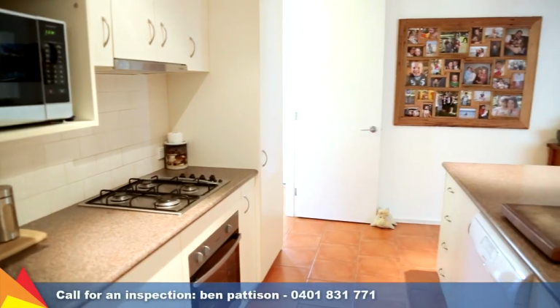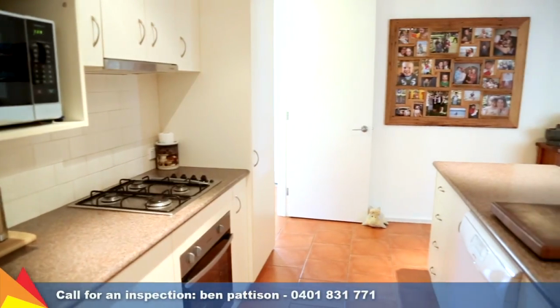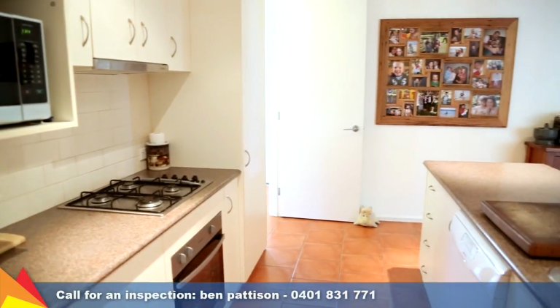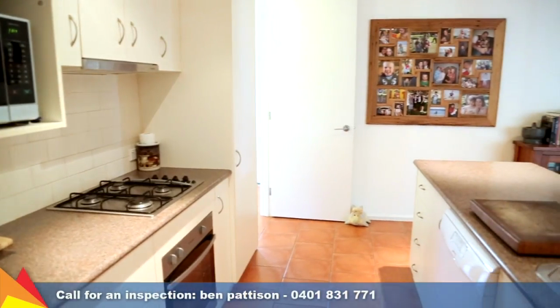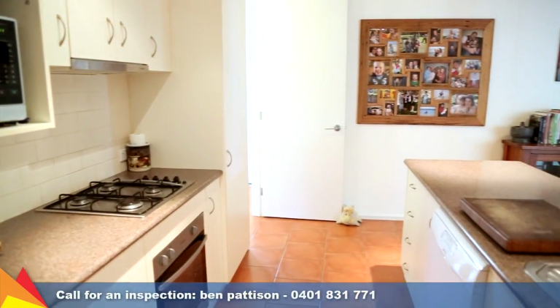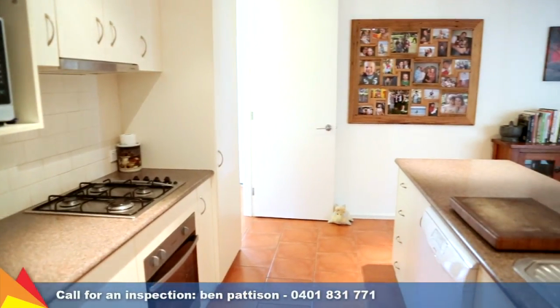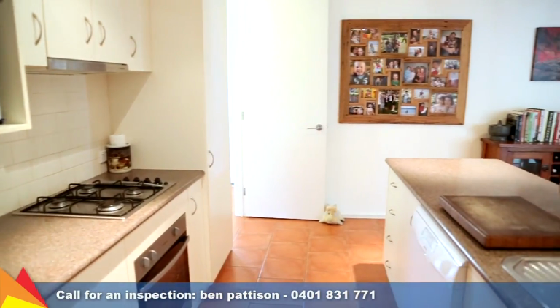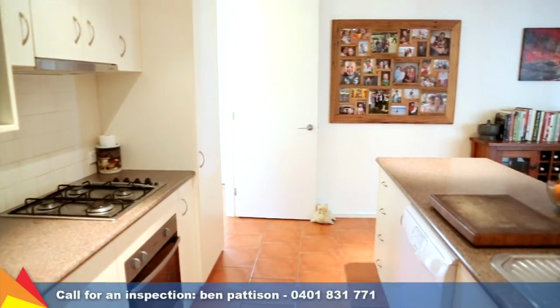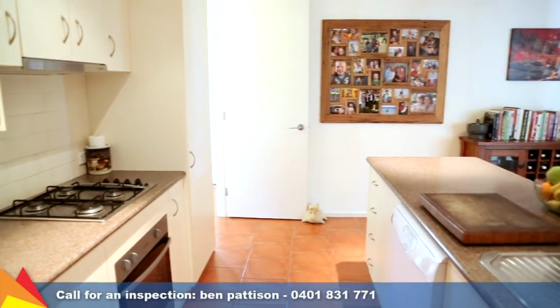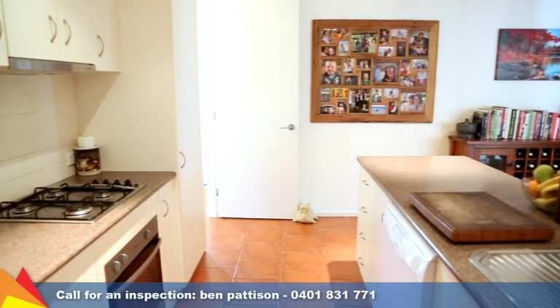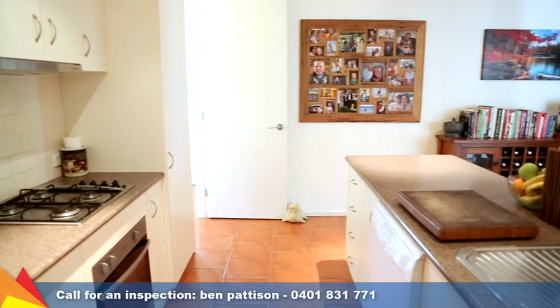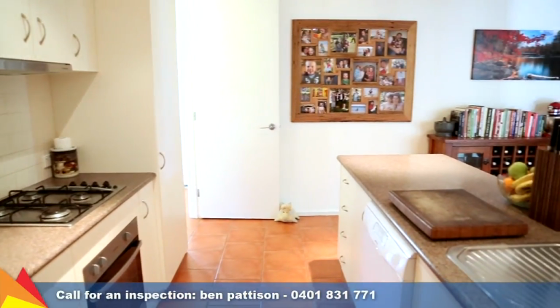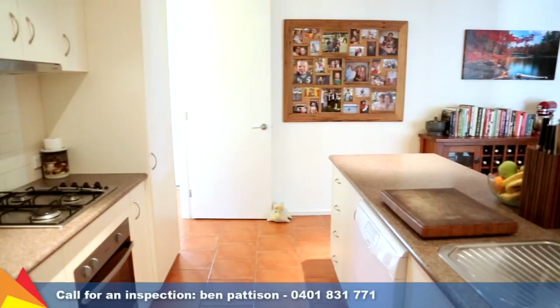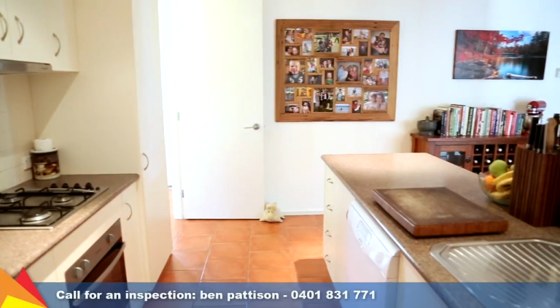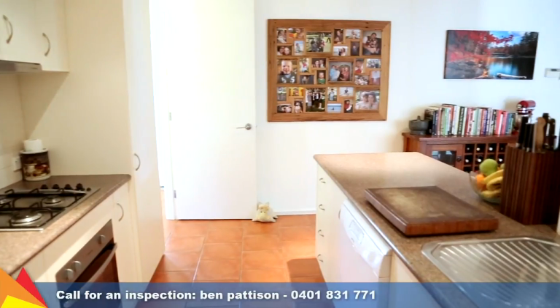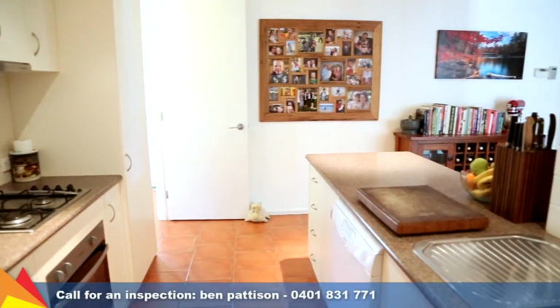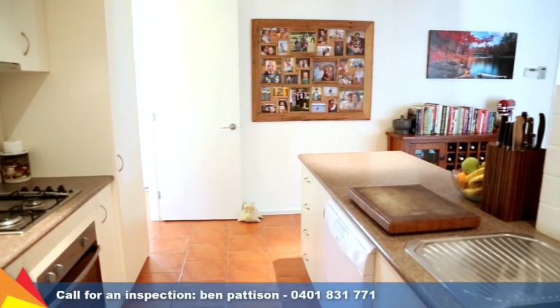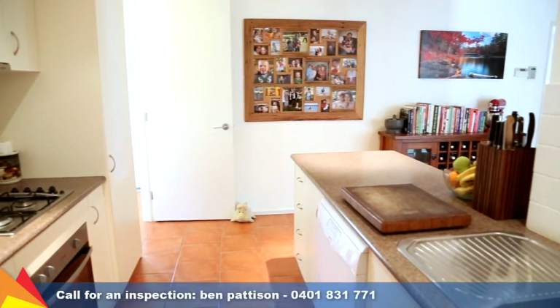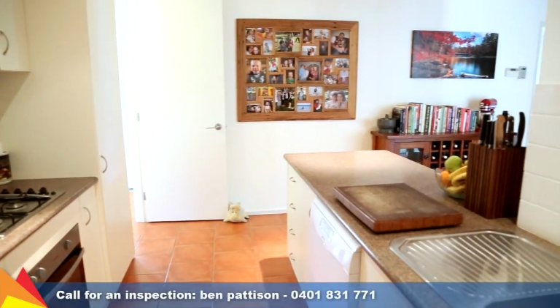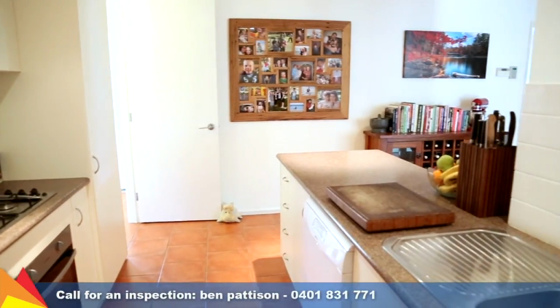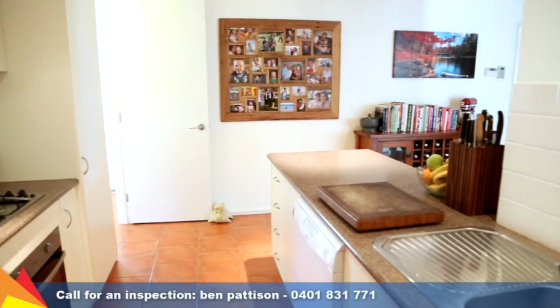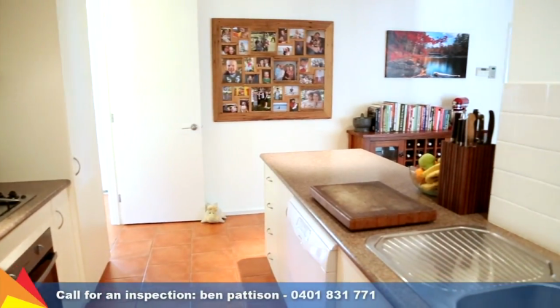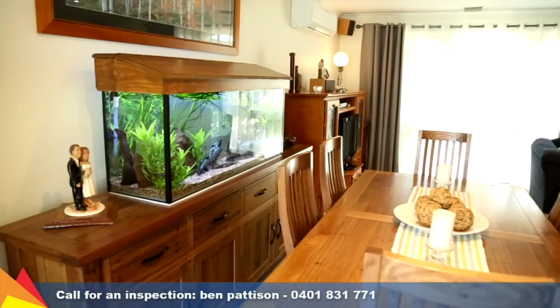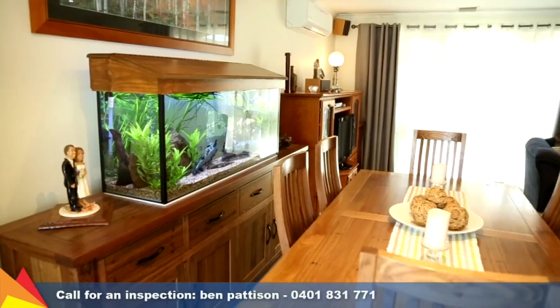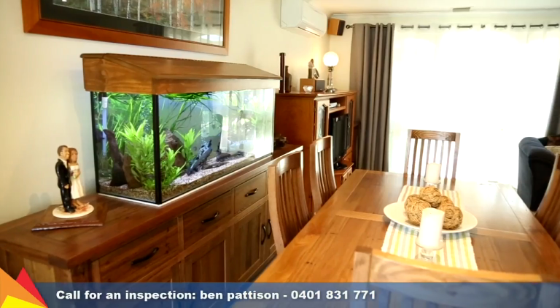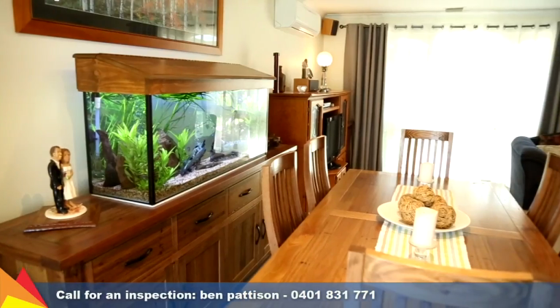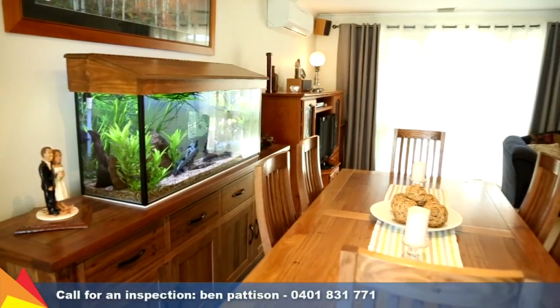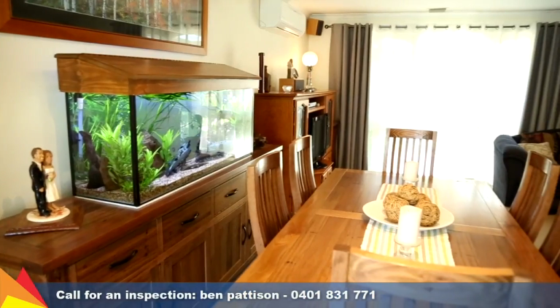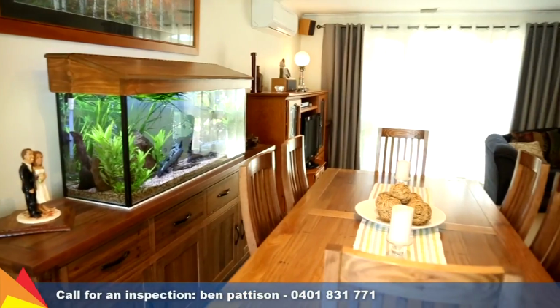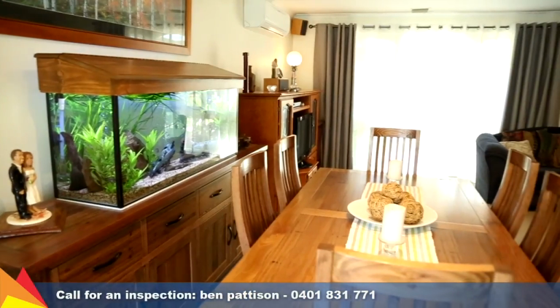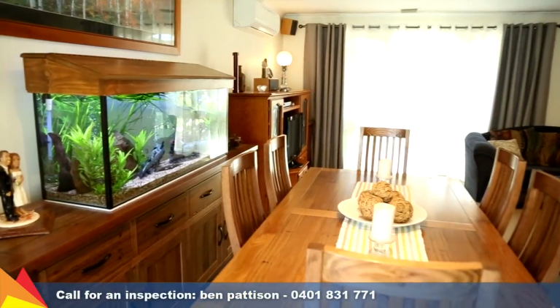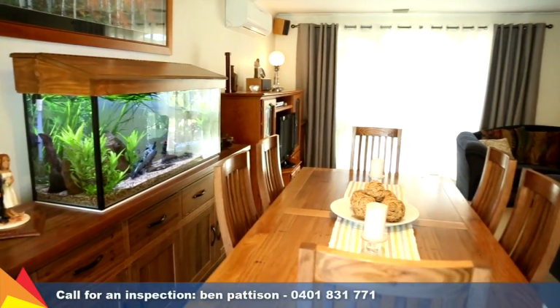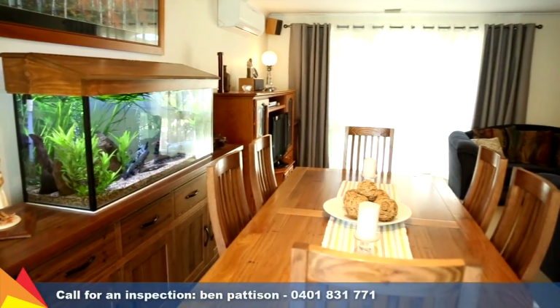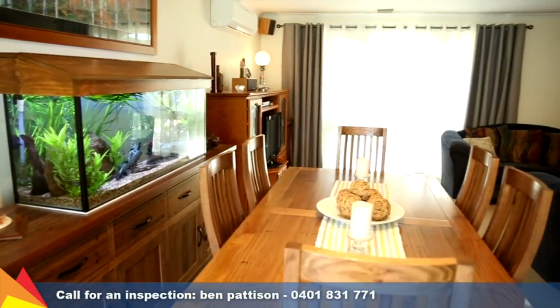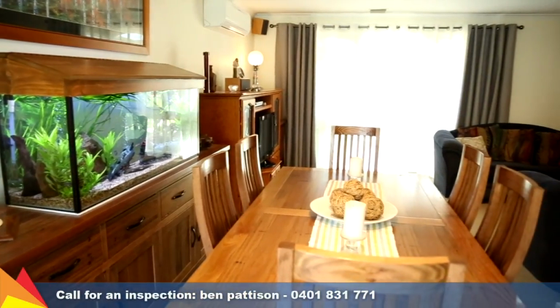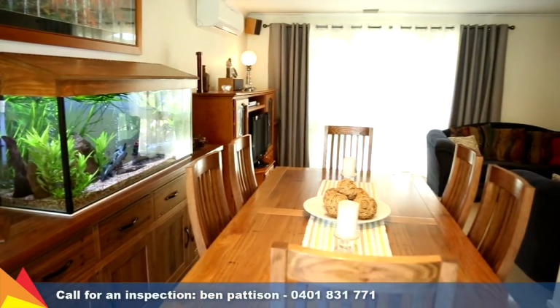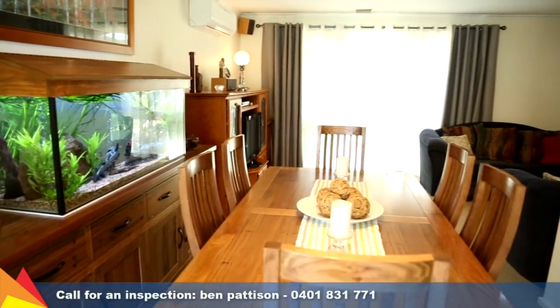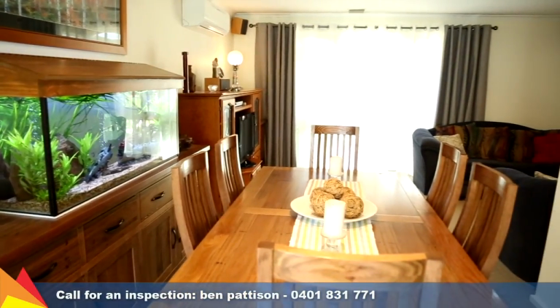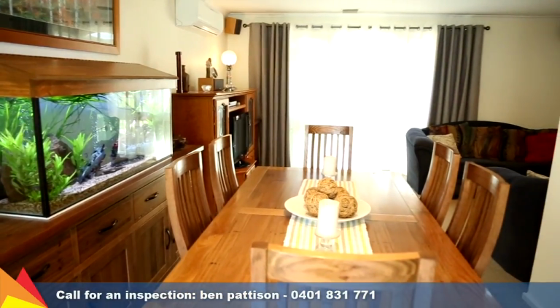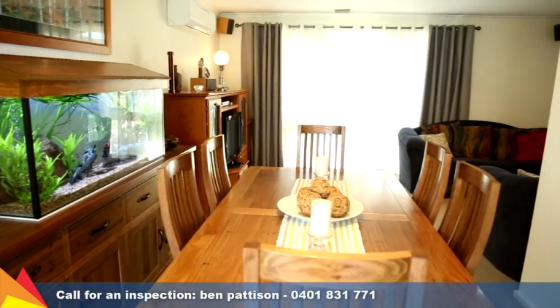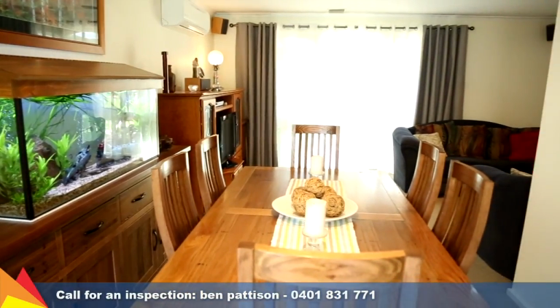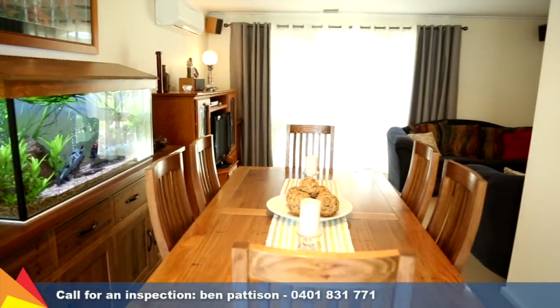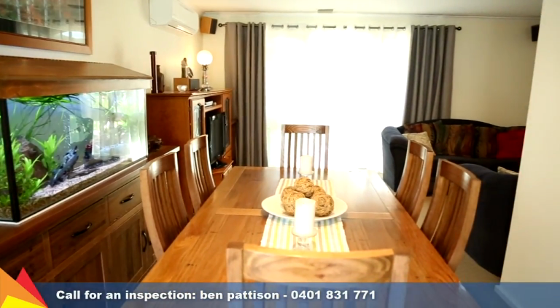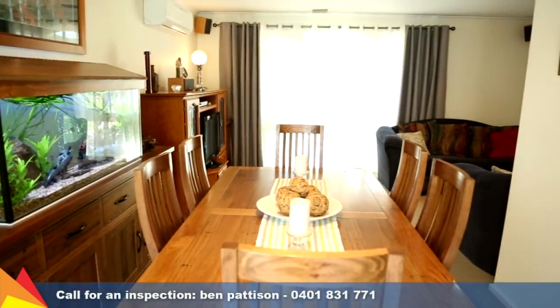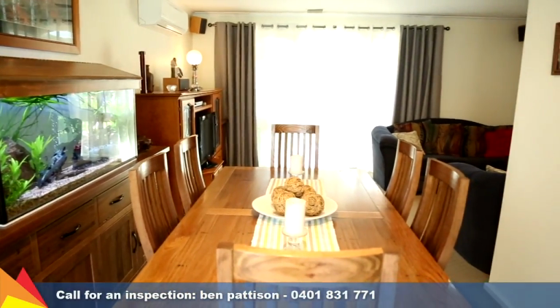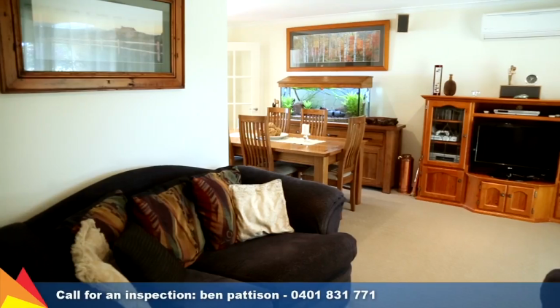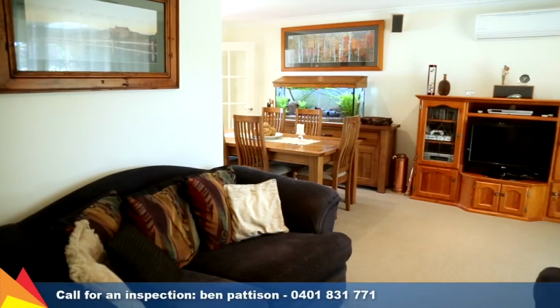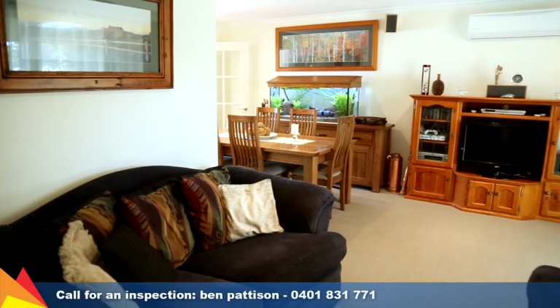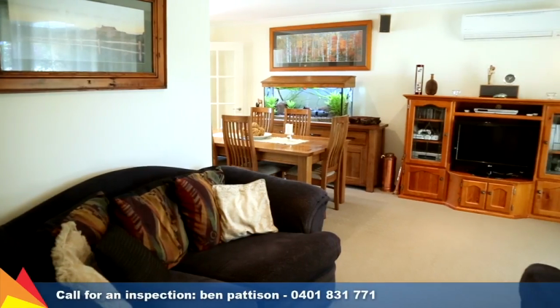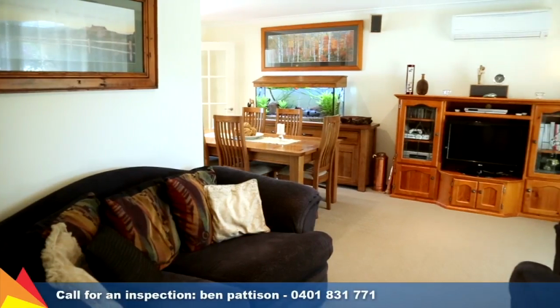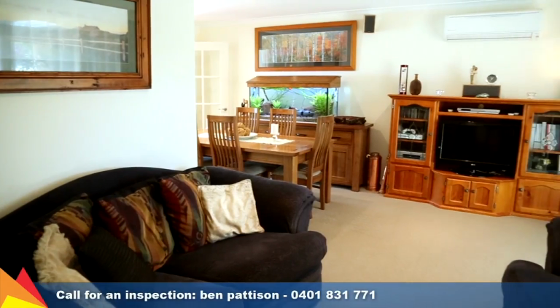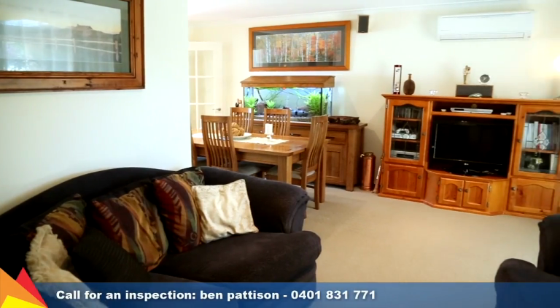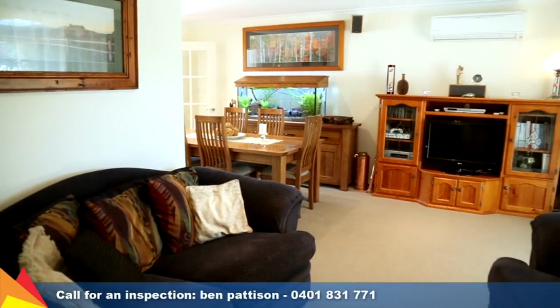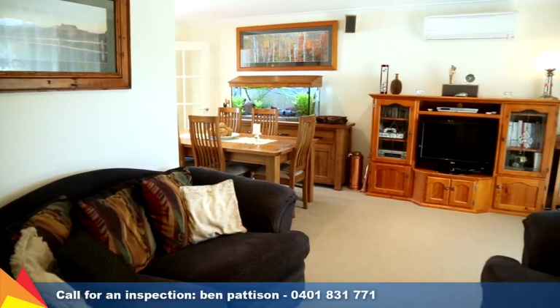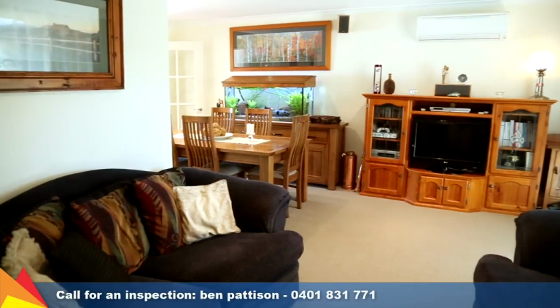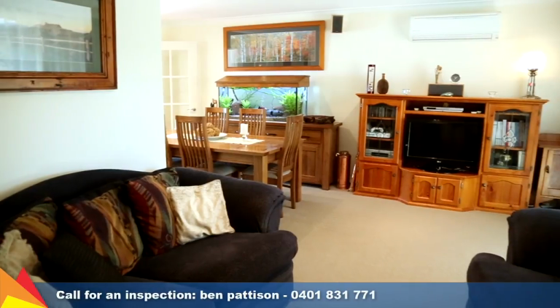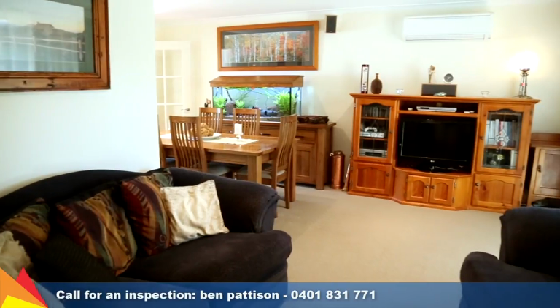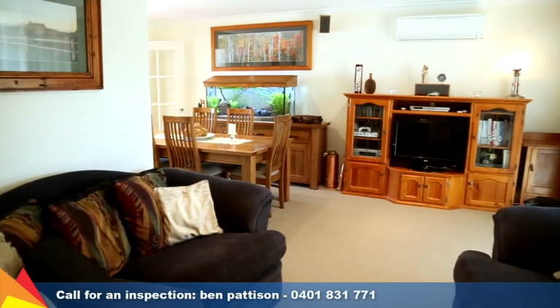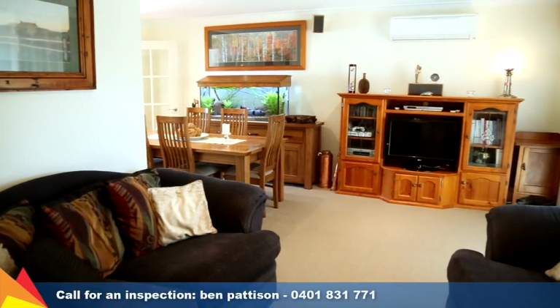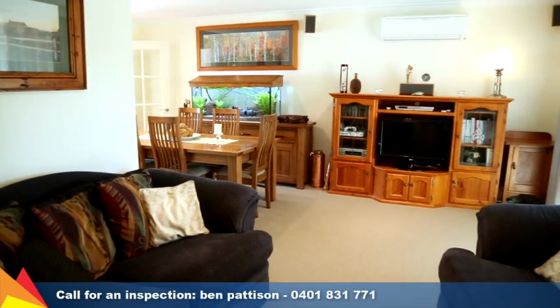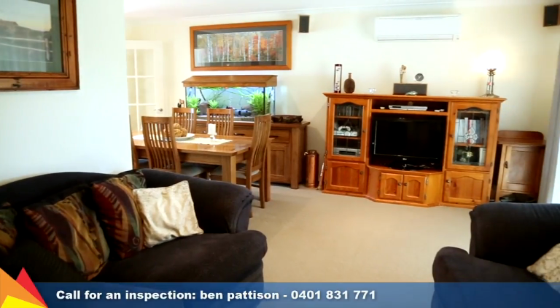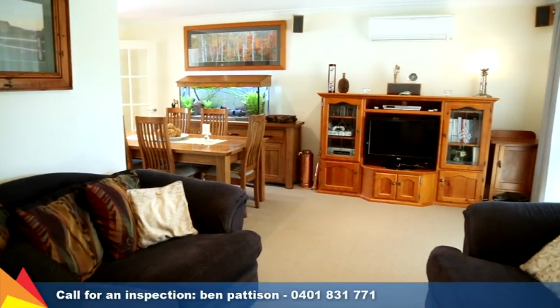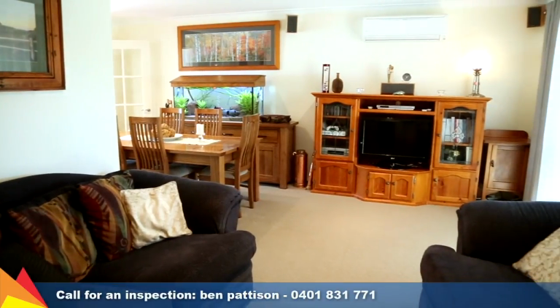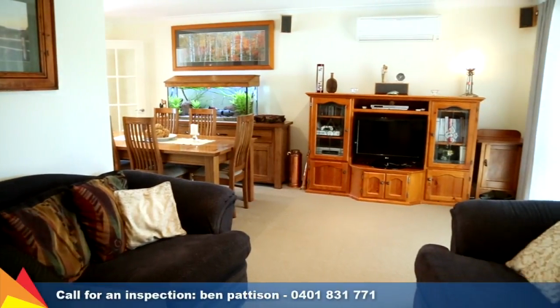Keeping you comfortable year-round is ducted gas heating, ducted evaporative air conditioning, and reverse cycle air conditioners to the formal lounge and rumpus room.